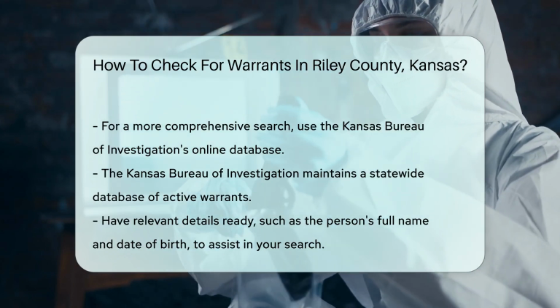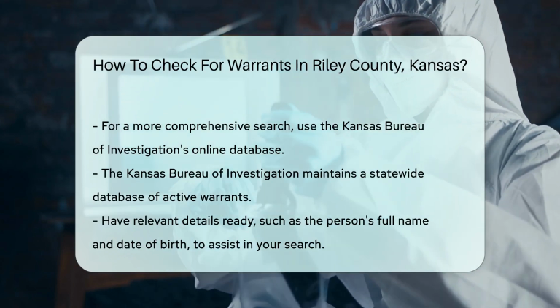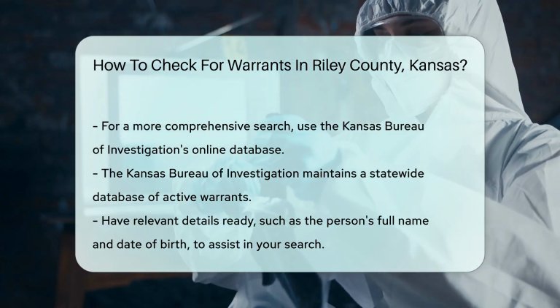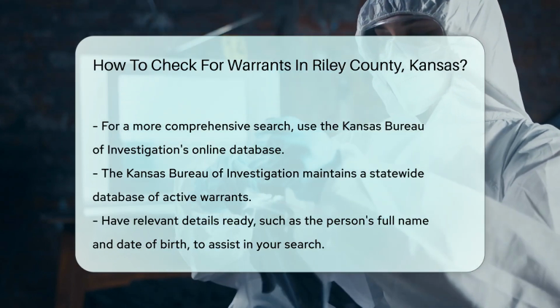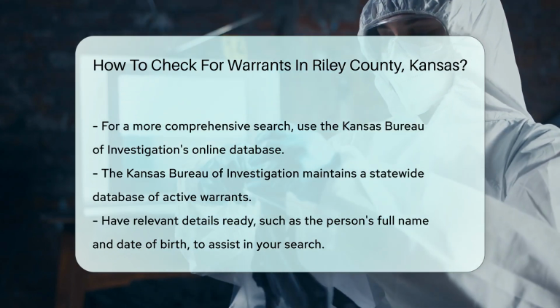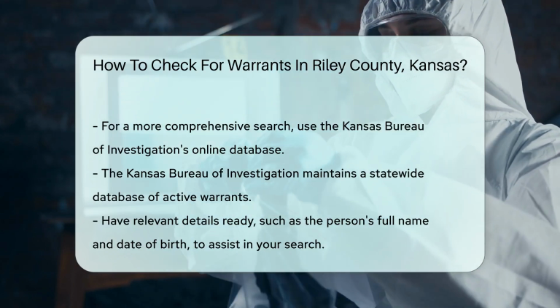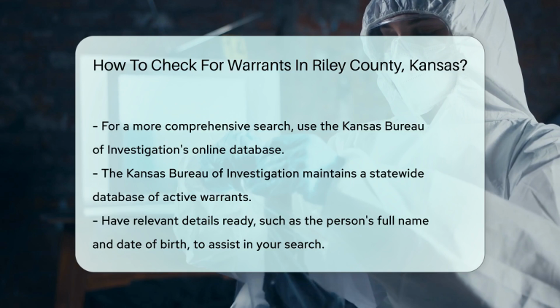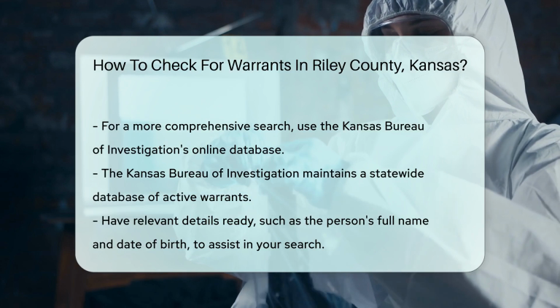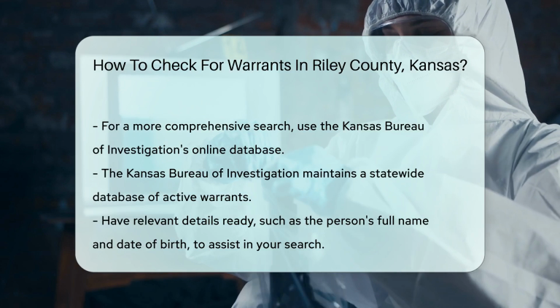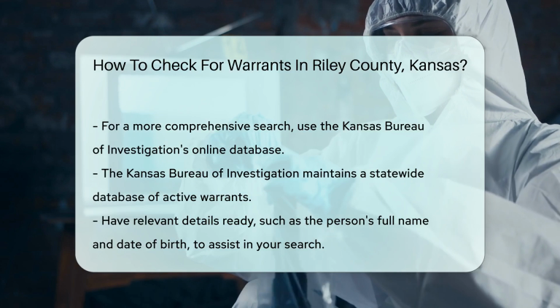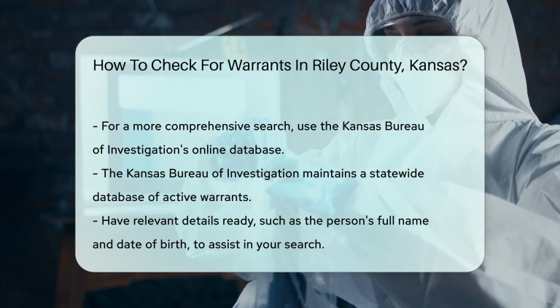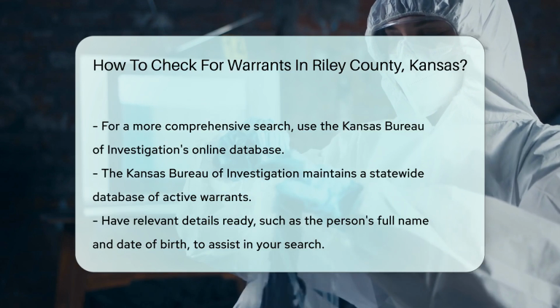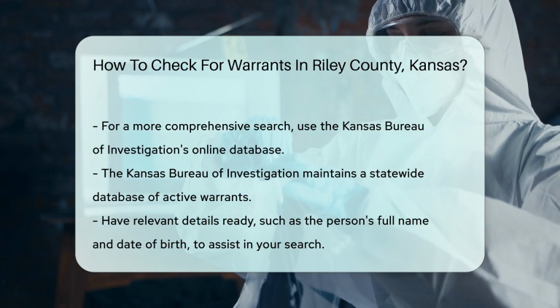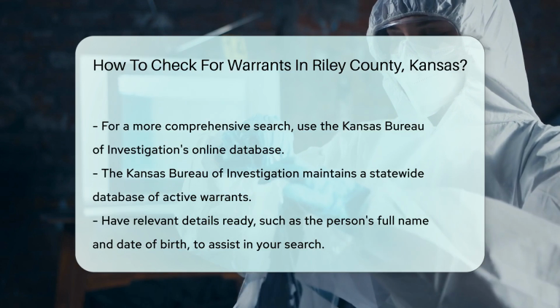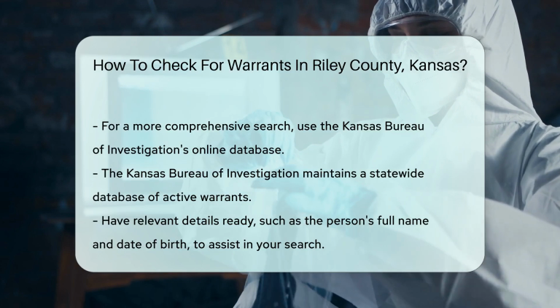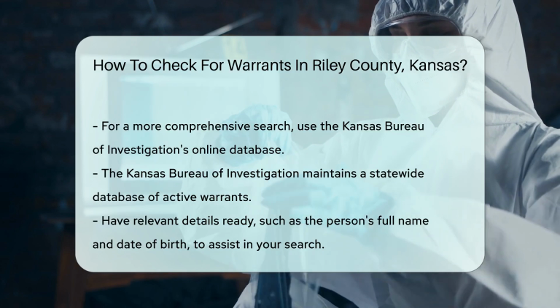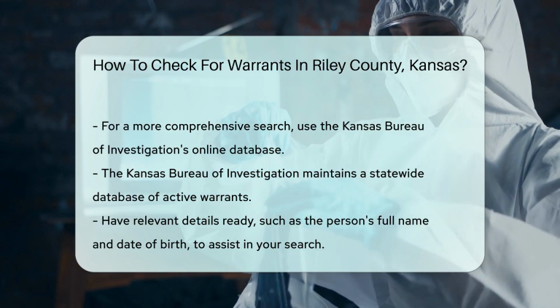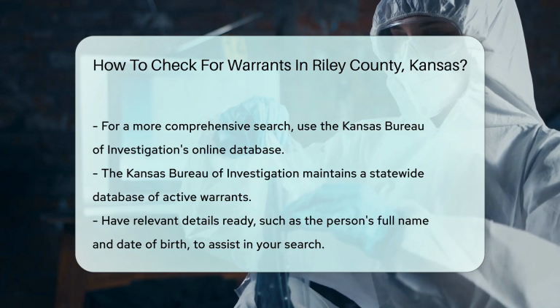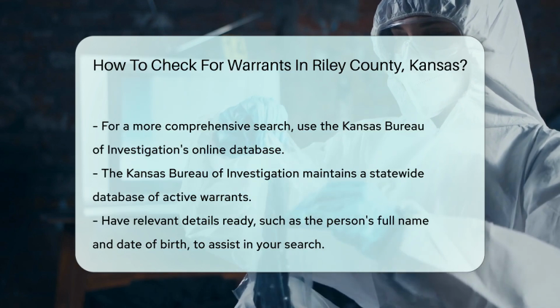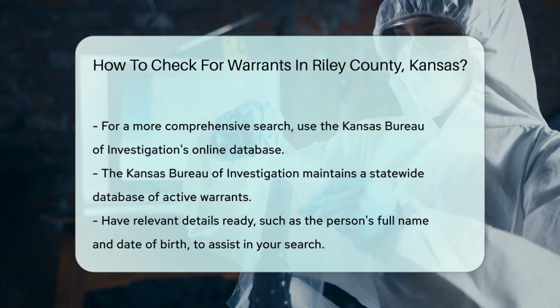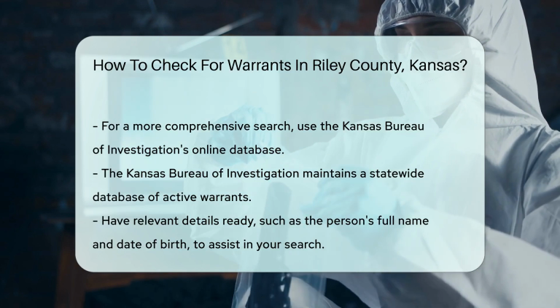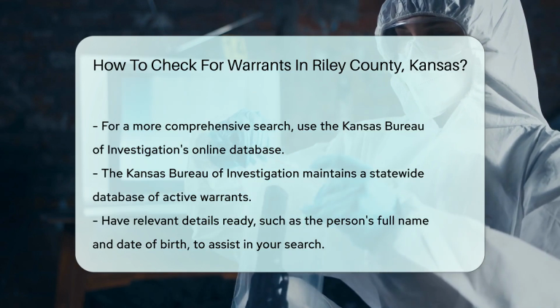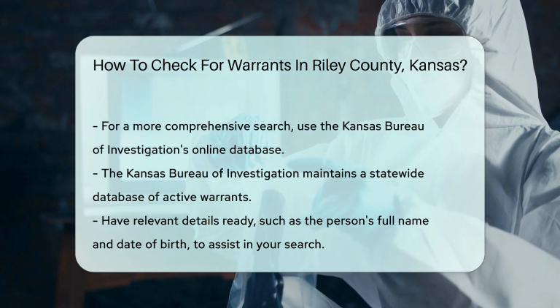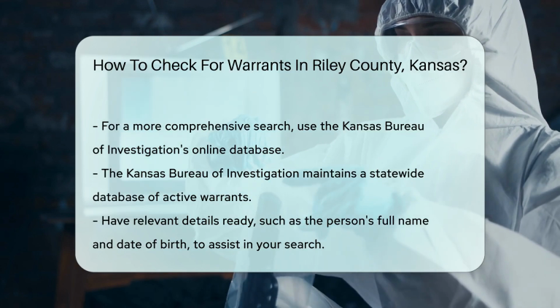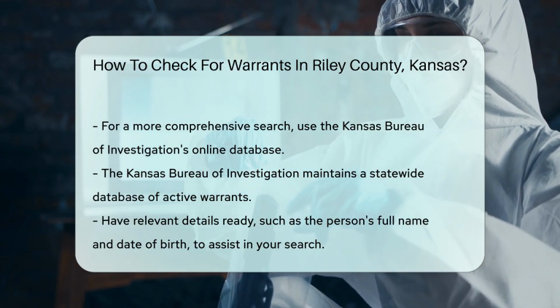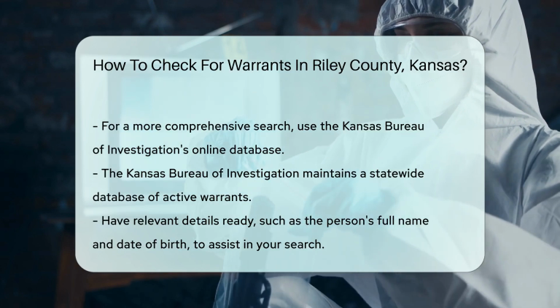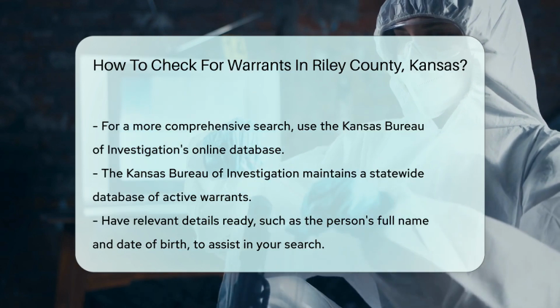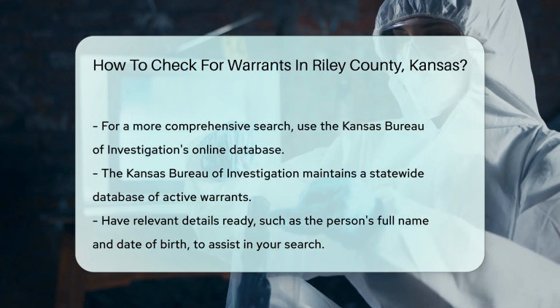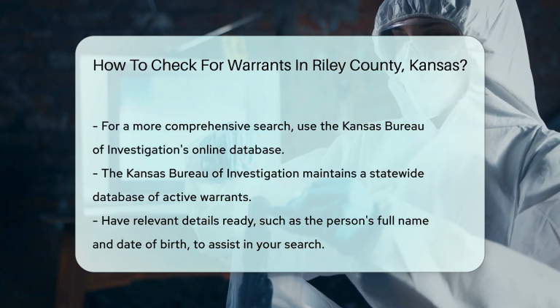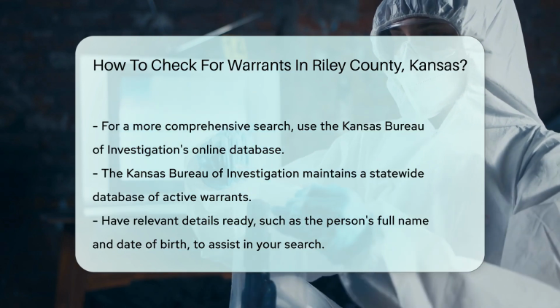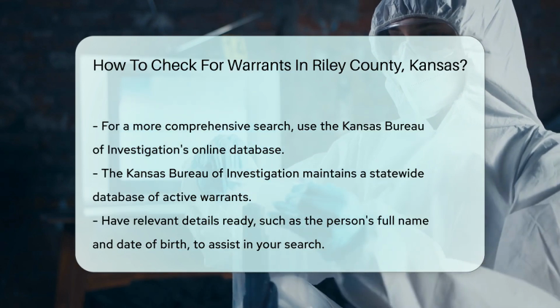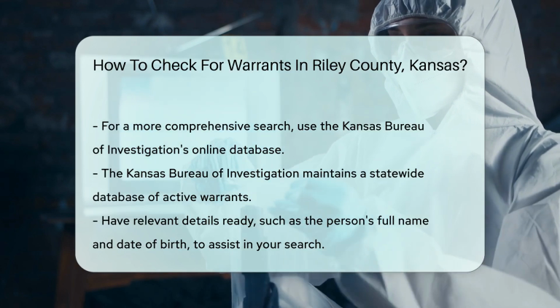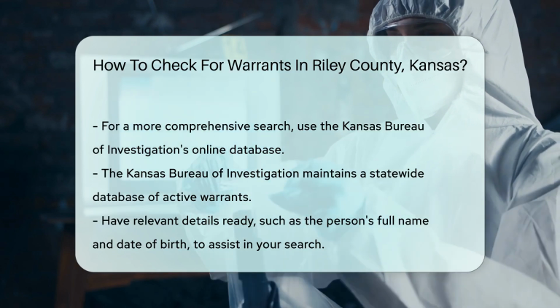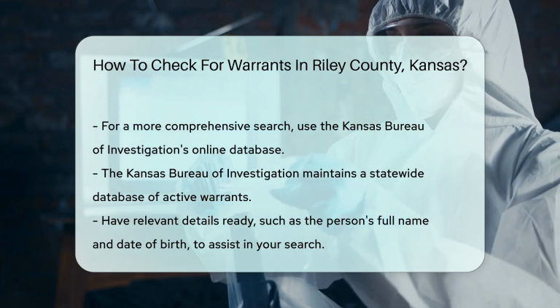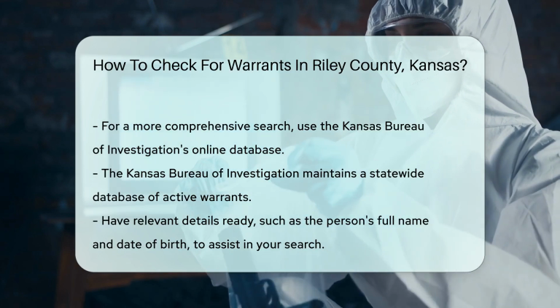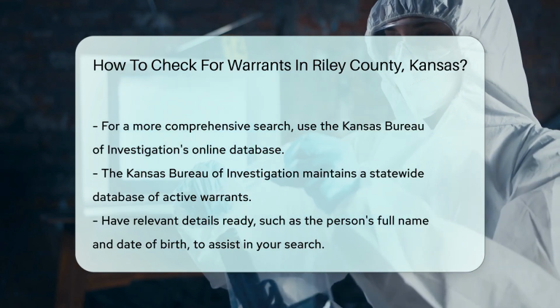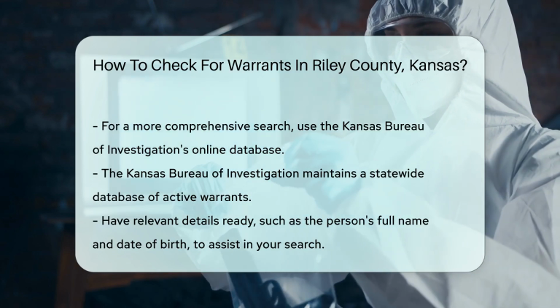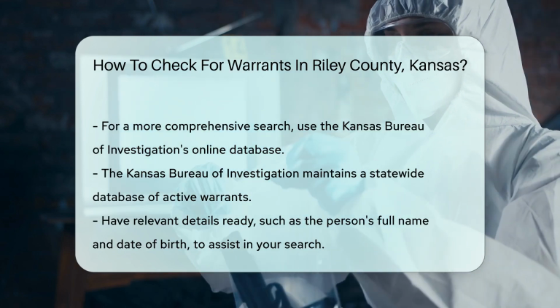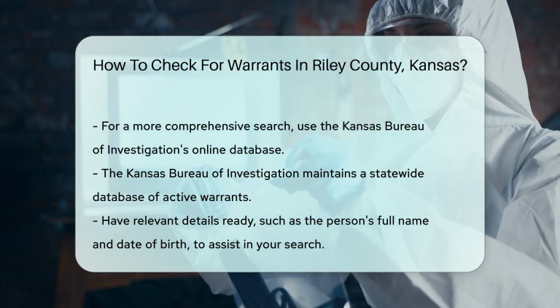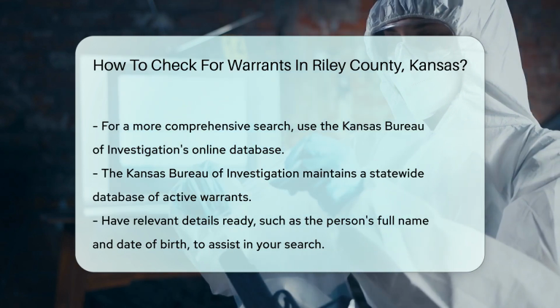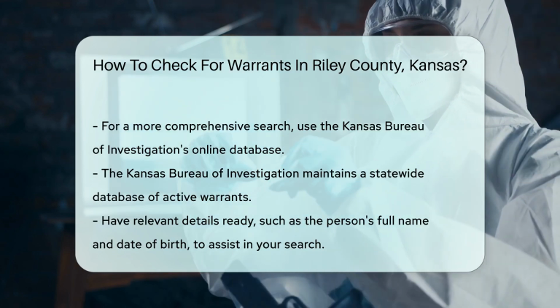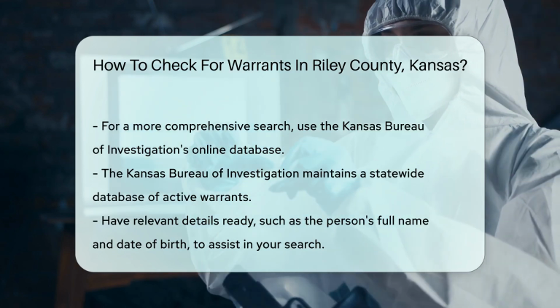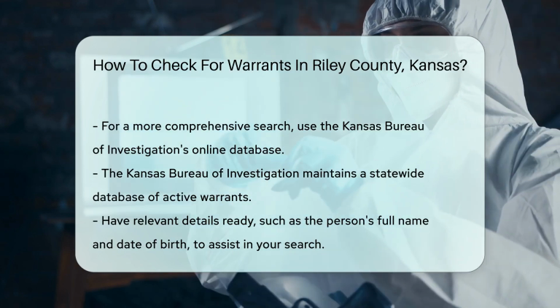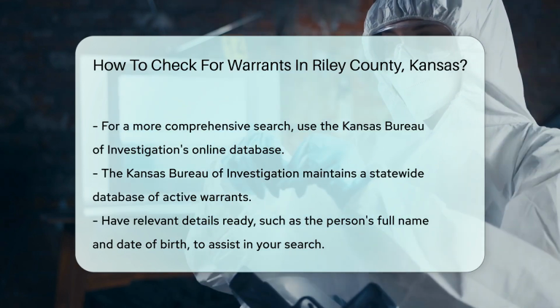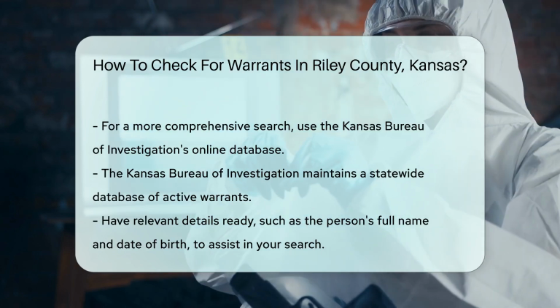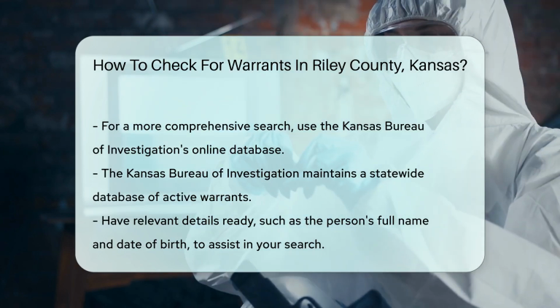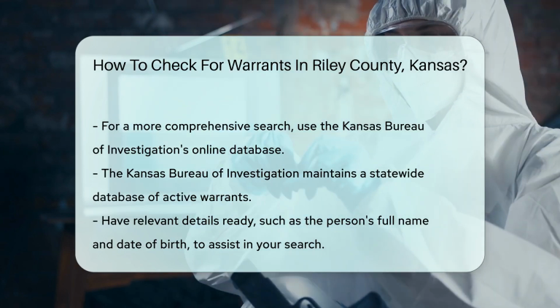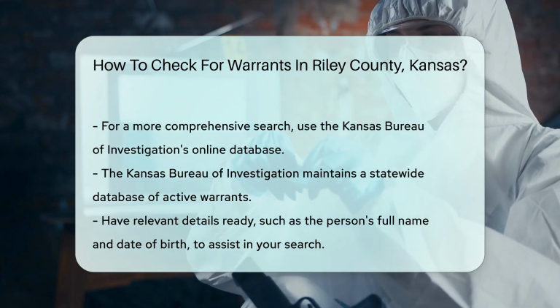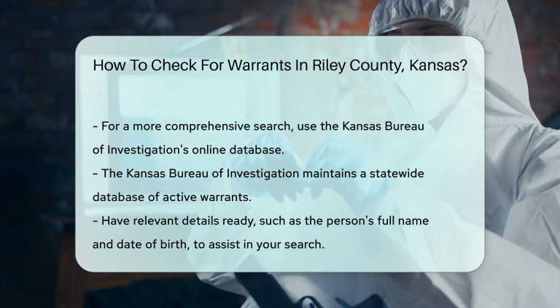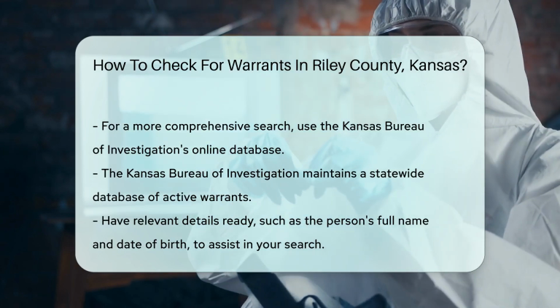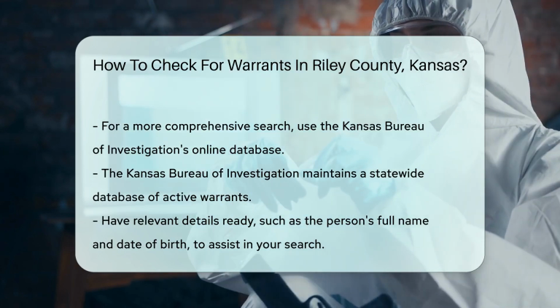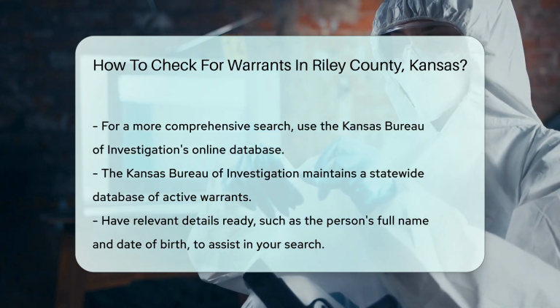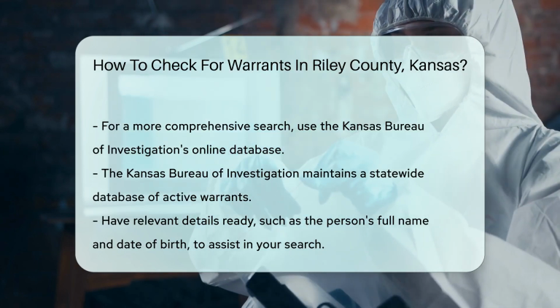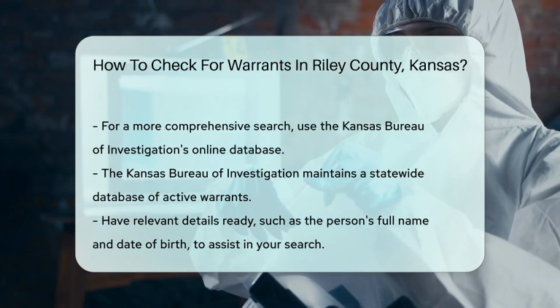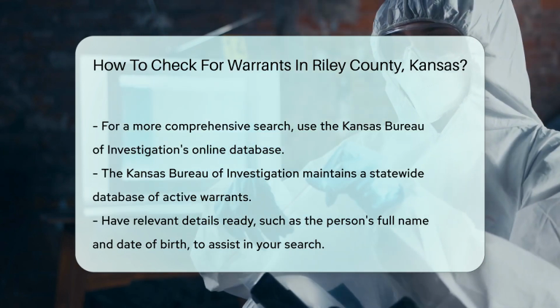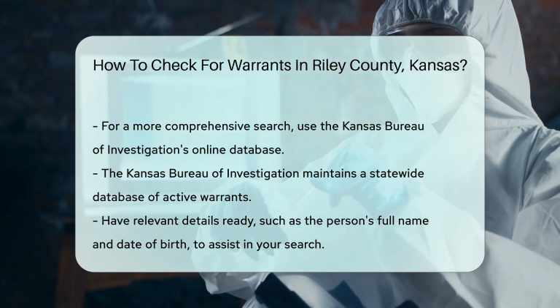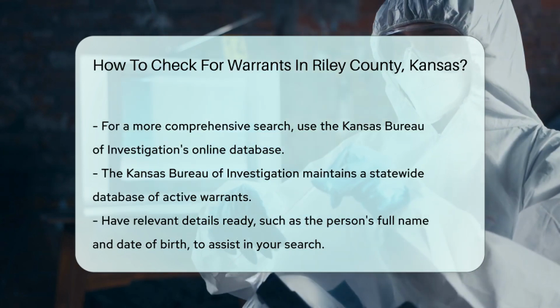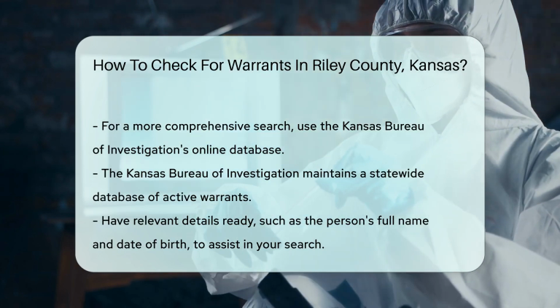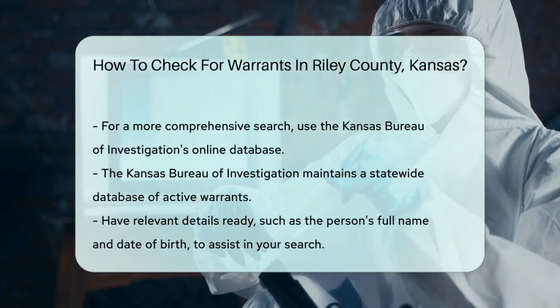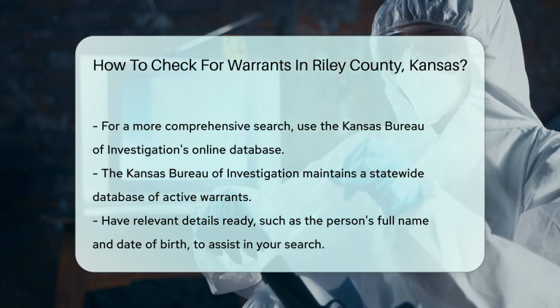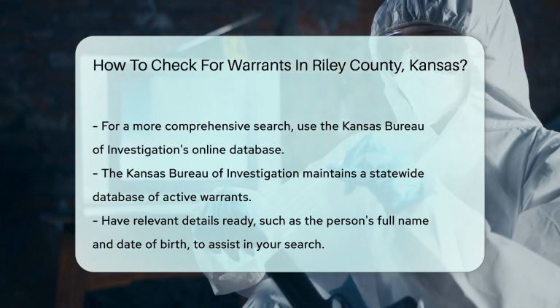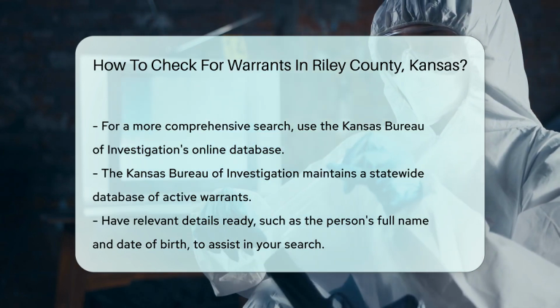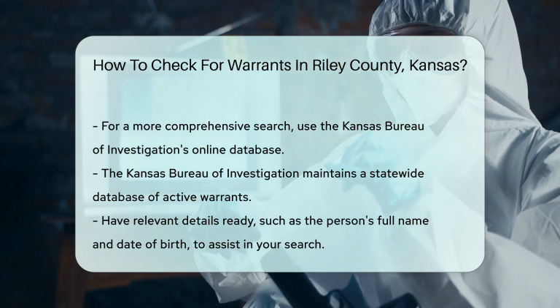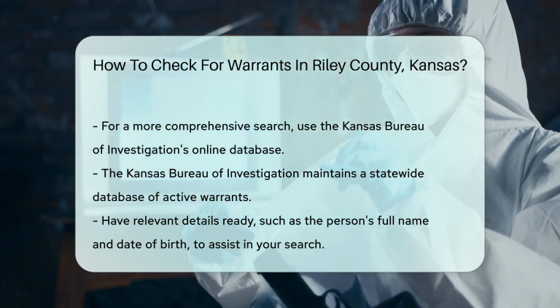Remember to have relevant details handy, such as the person's full name and date of birth, to facilitate your search.